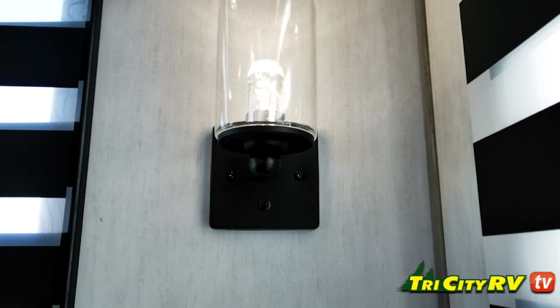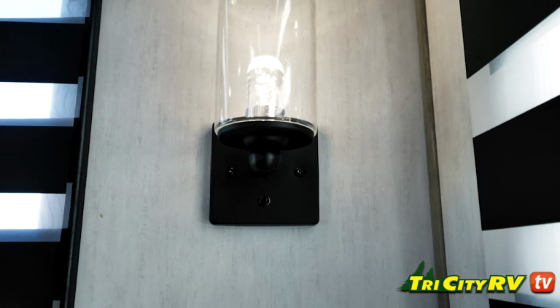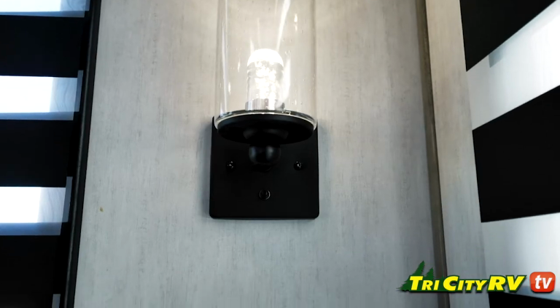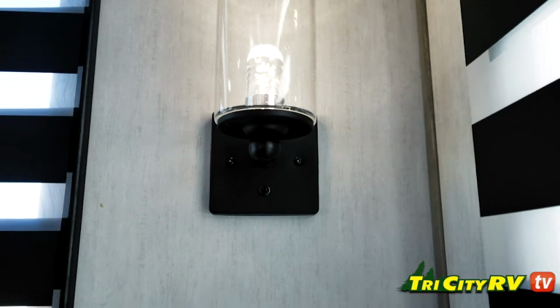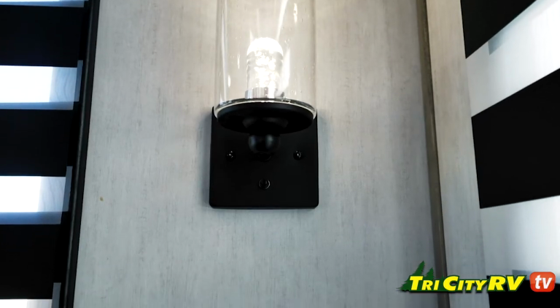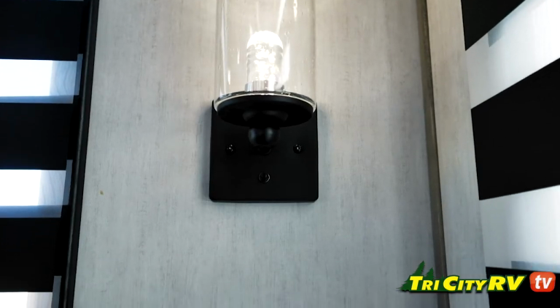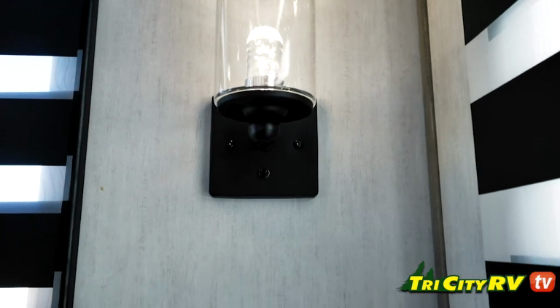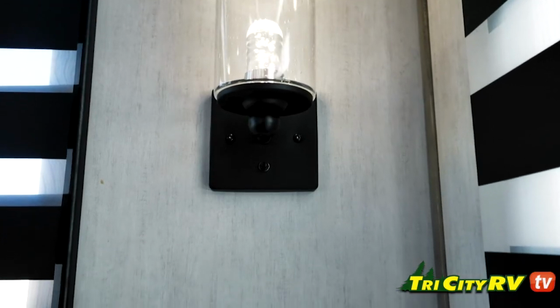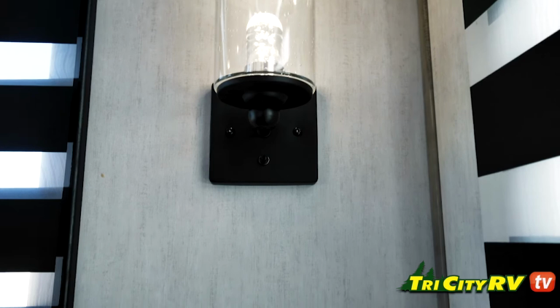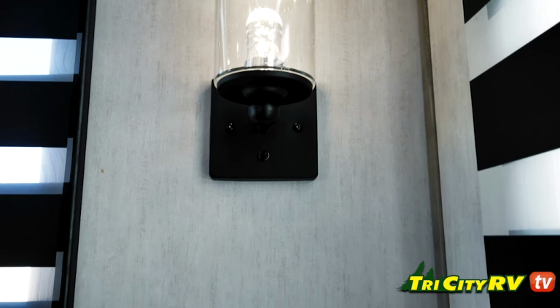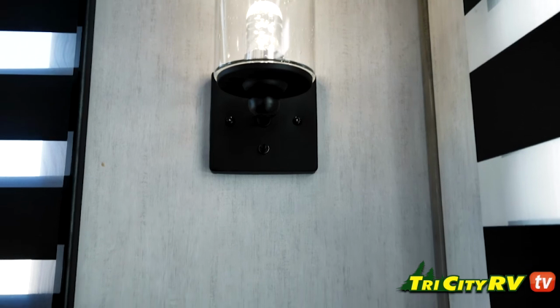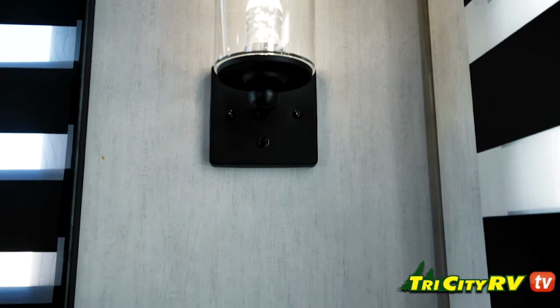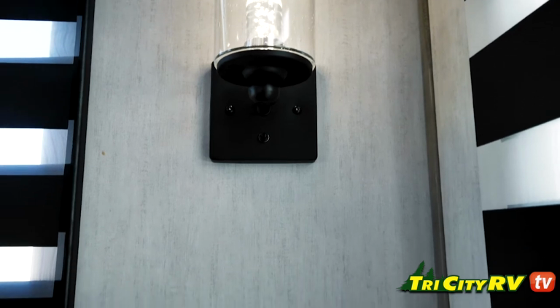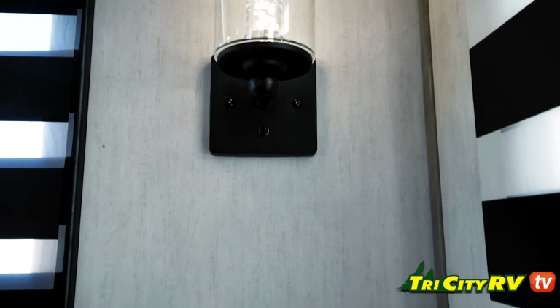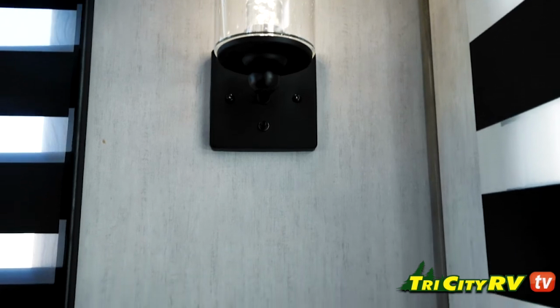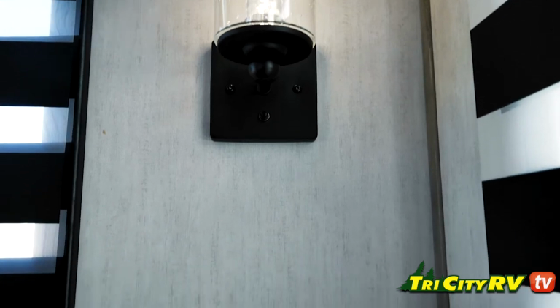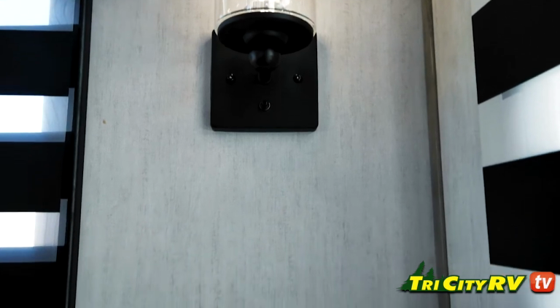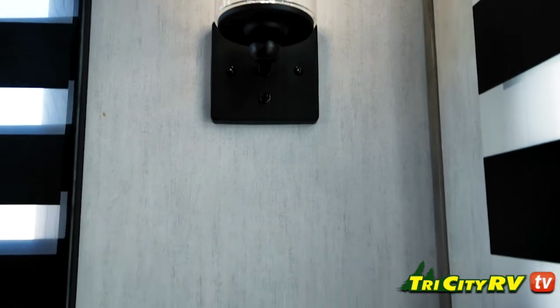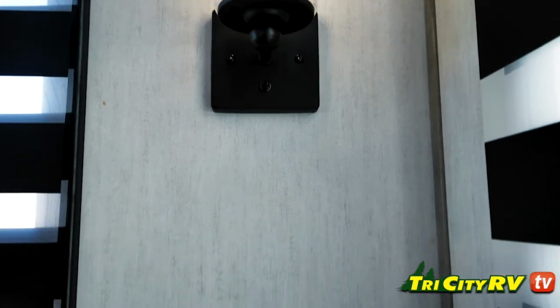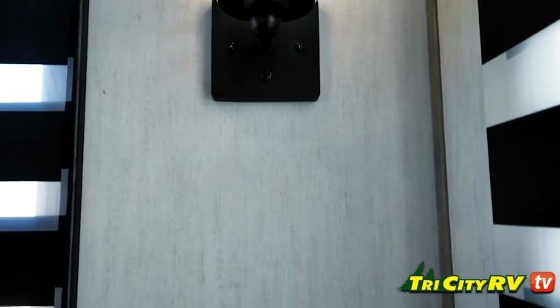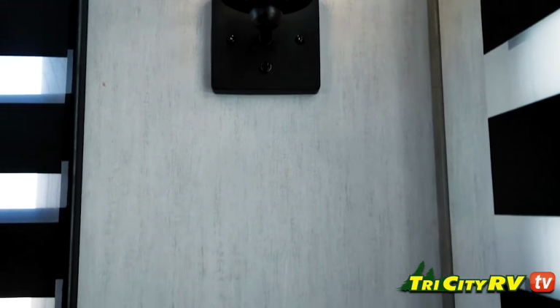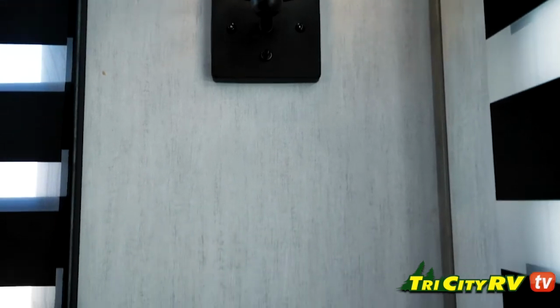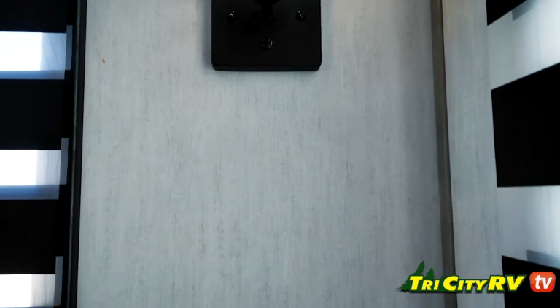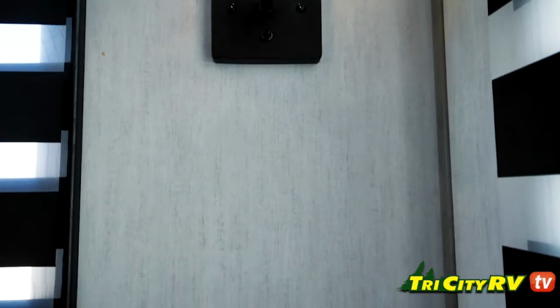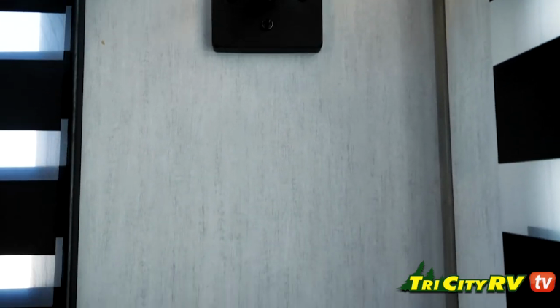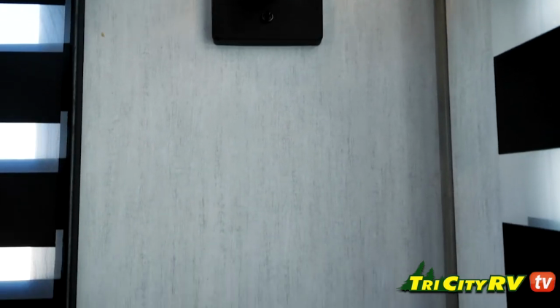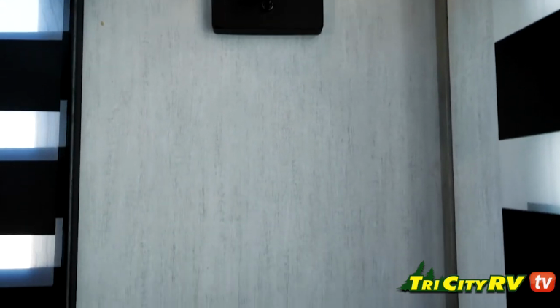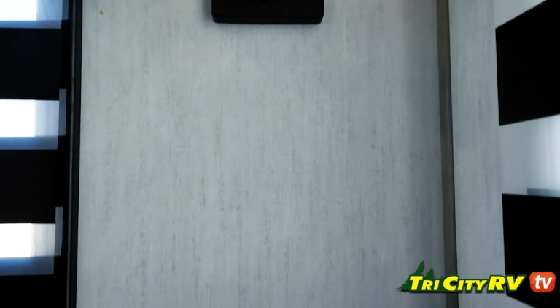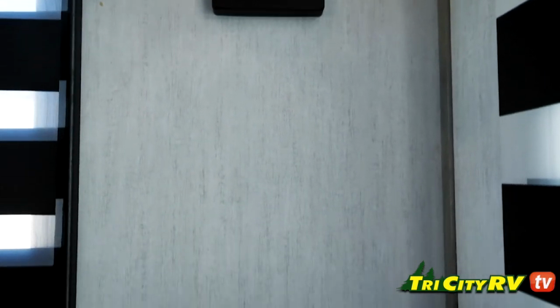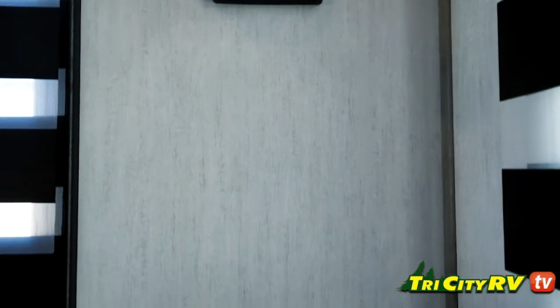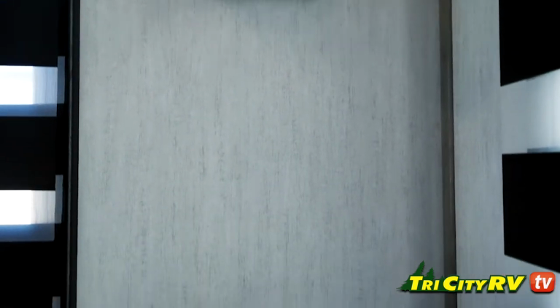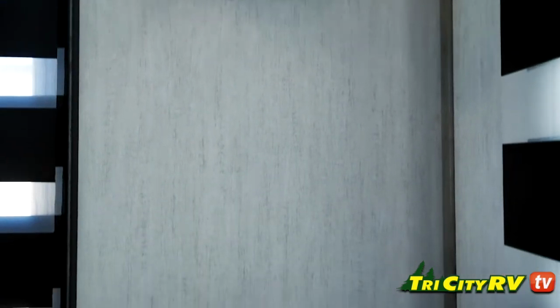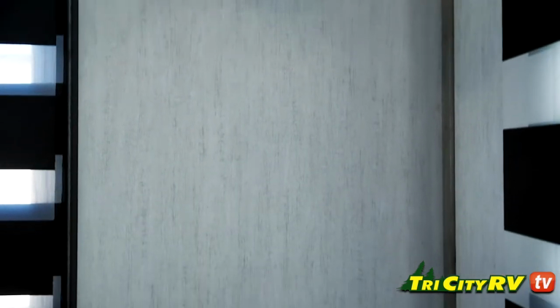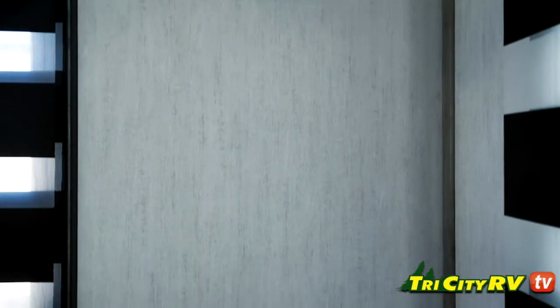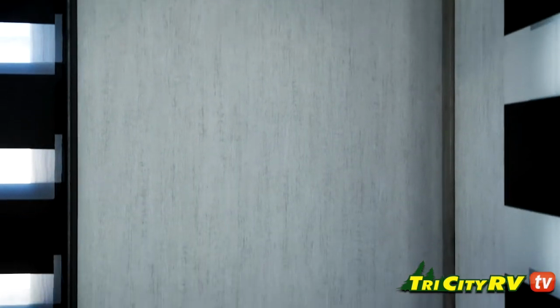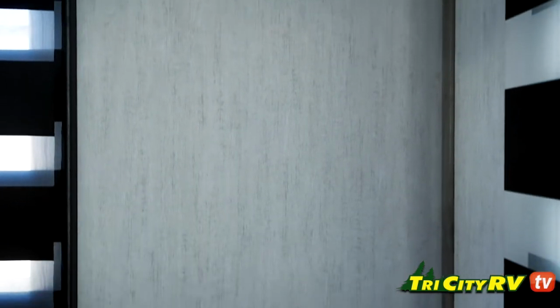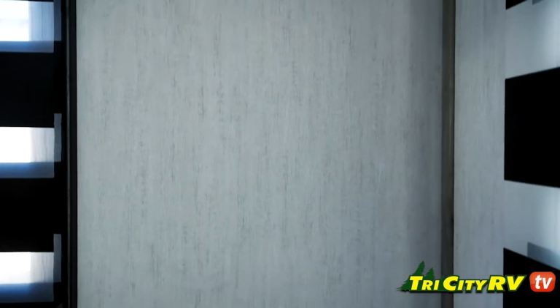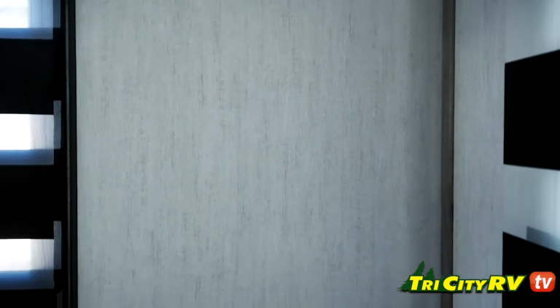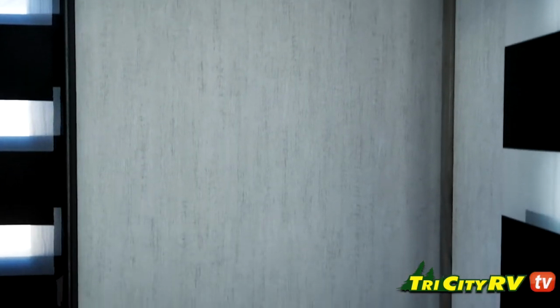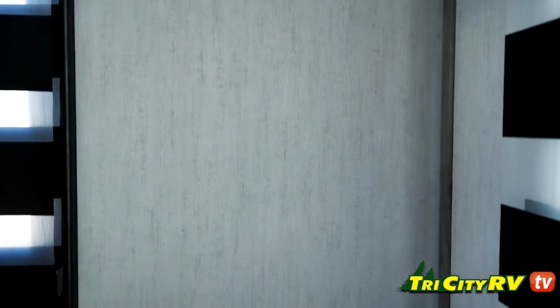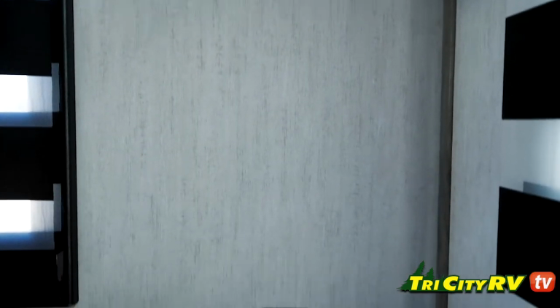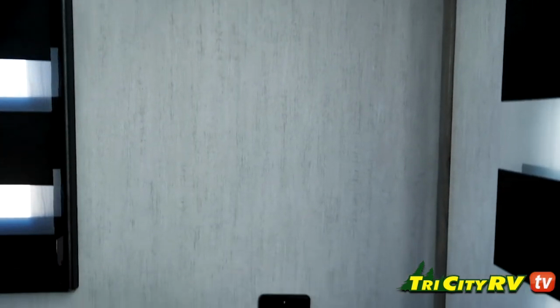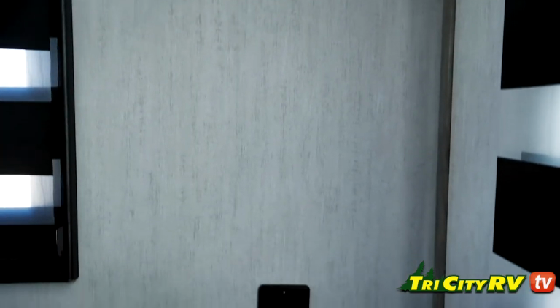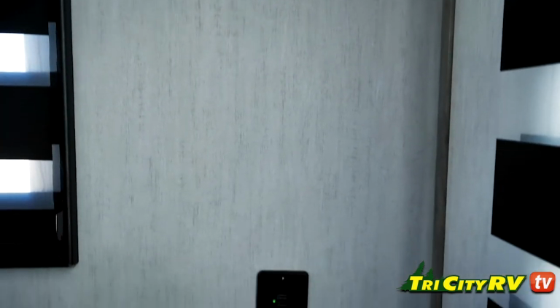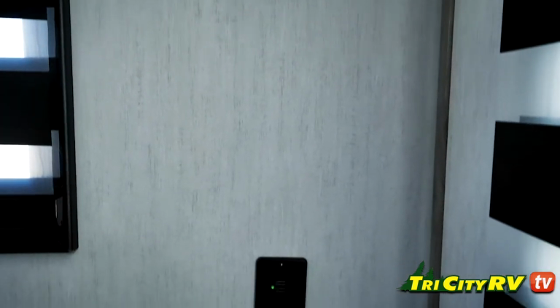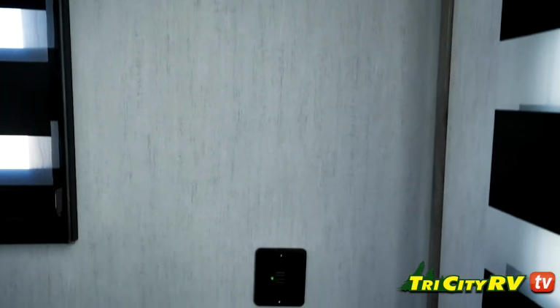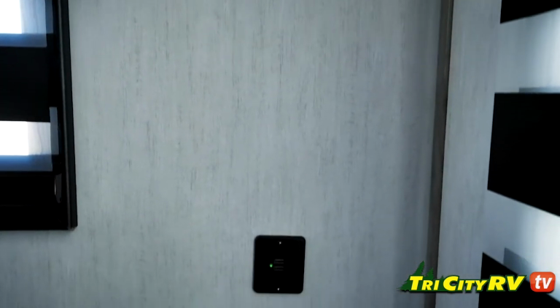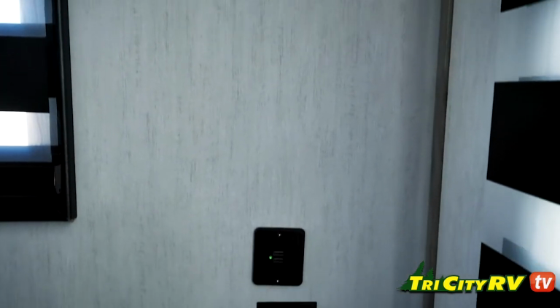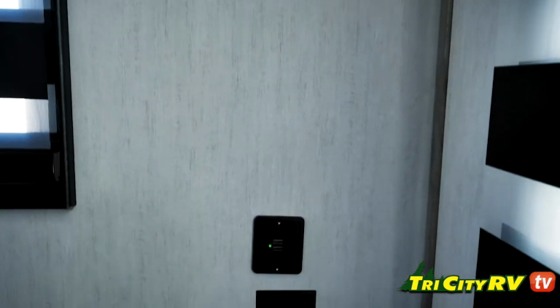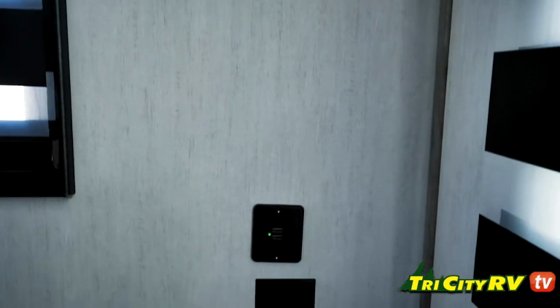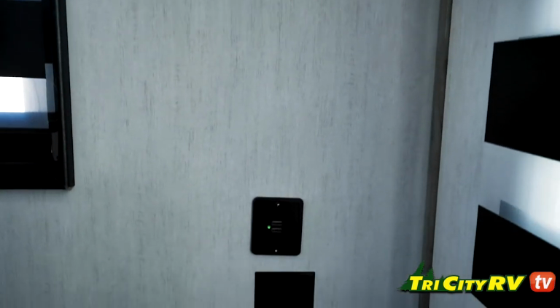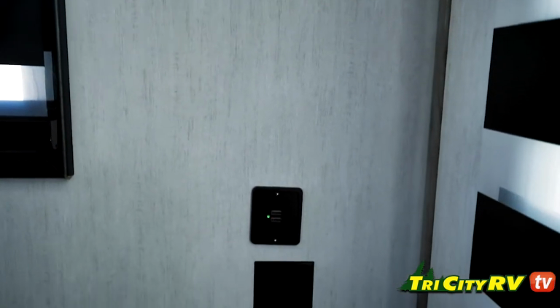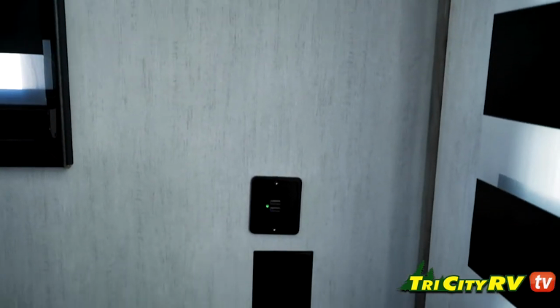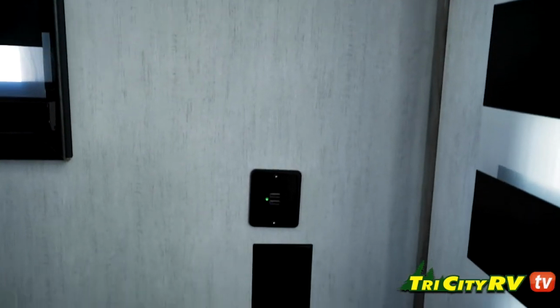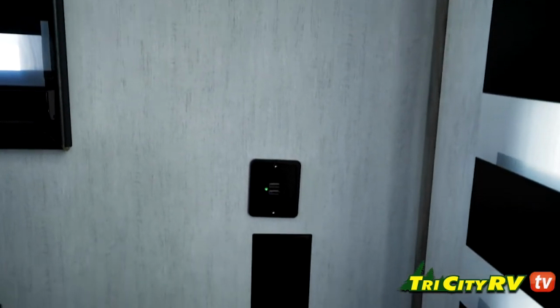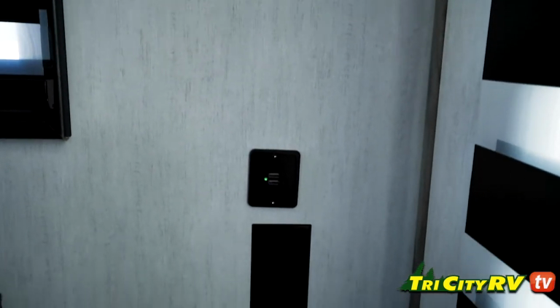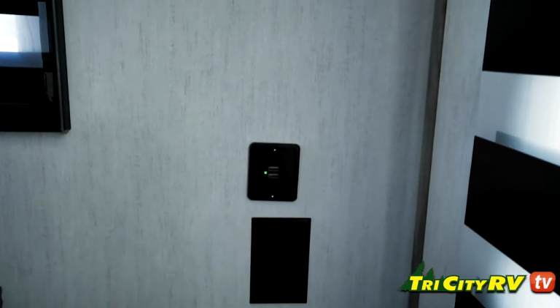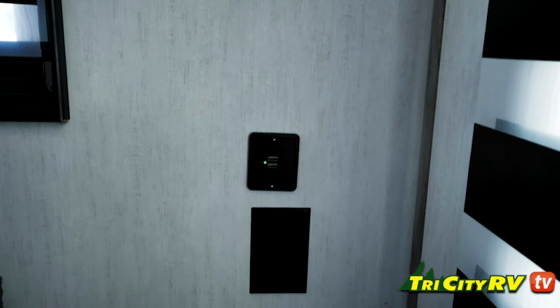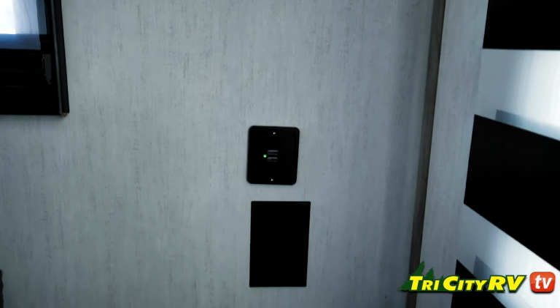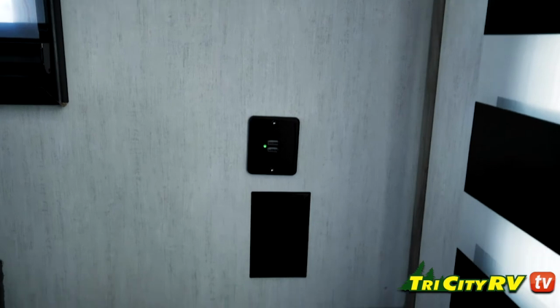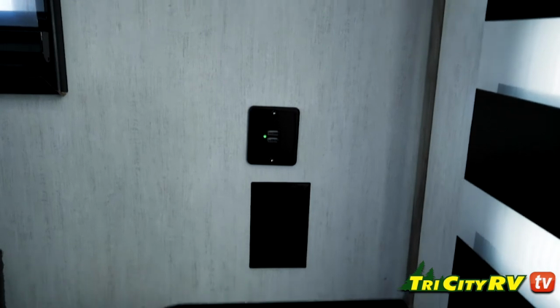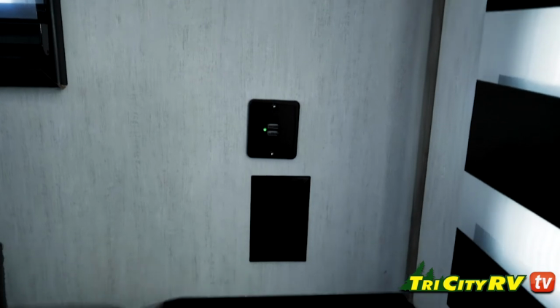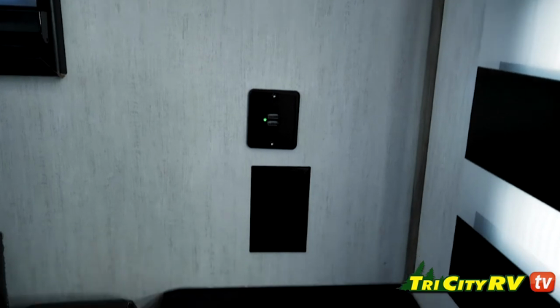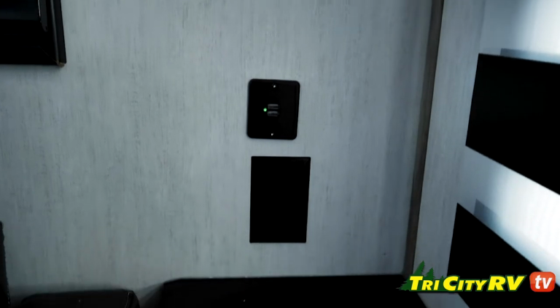A few other great features: the 110V on both sides of the couch, USBs virtually everywhere in here, and even one on the side of the kitchen base.